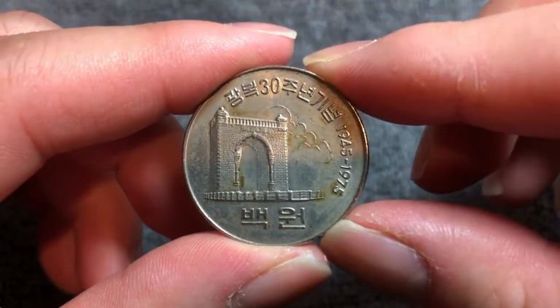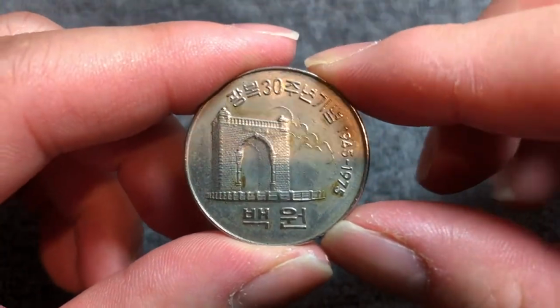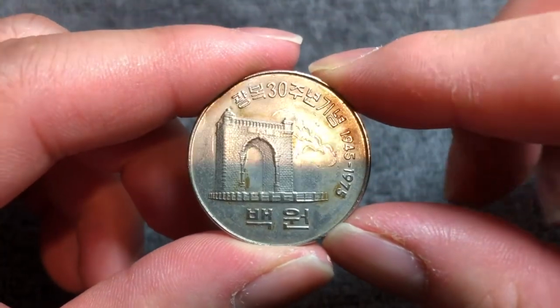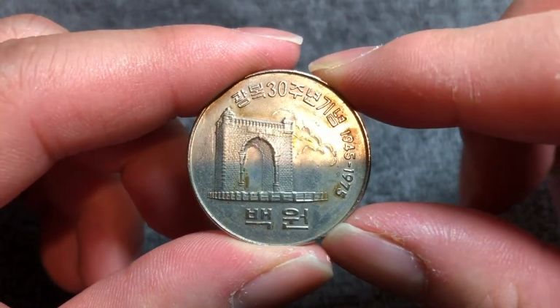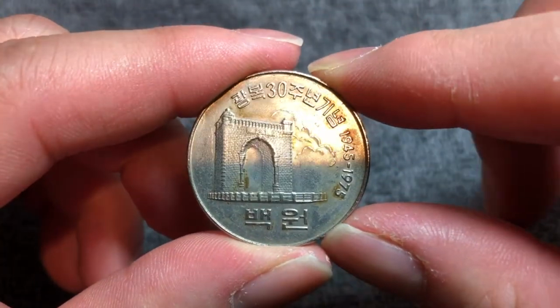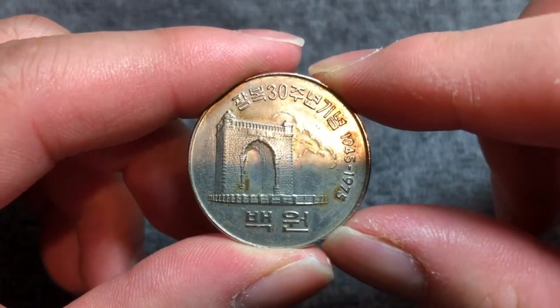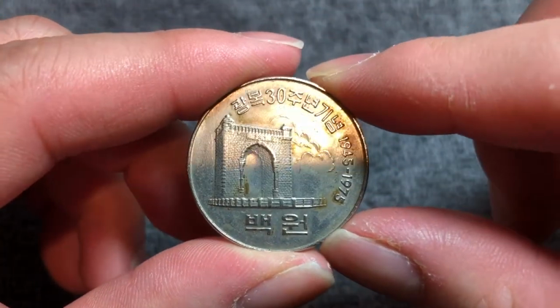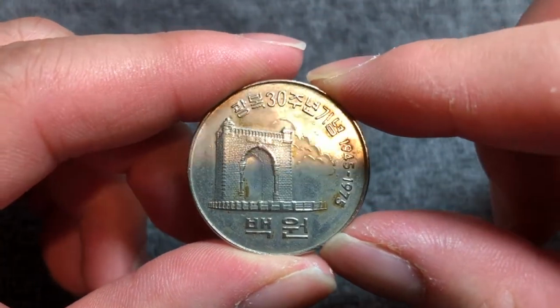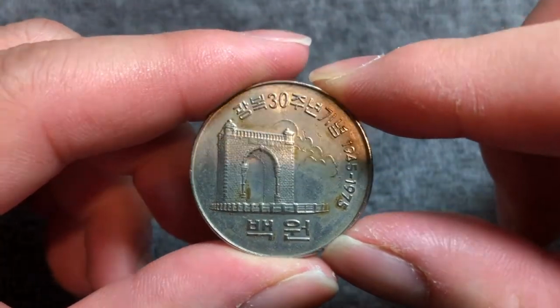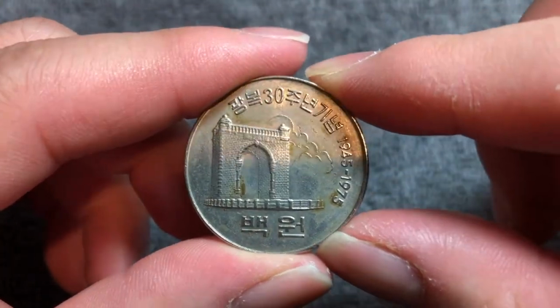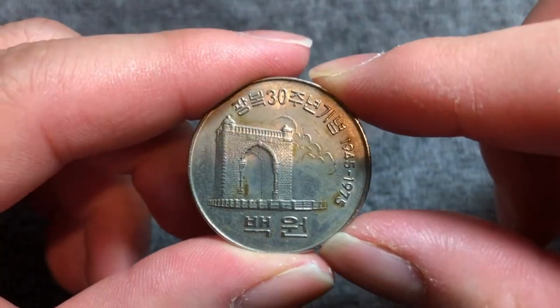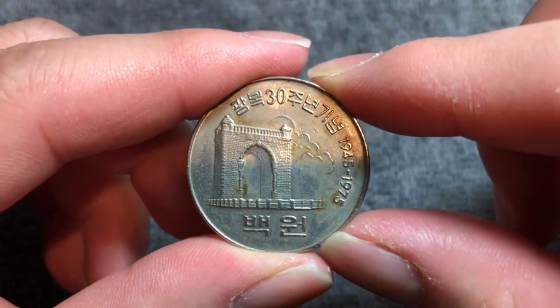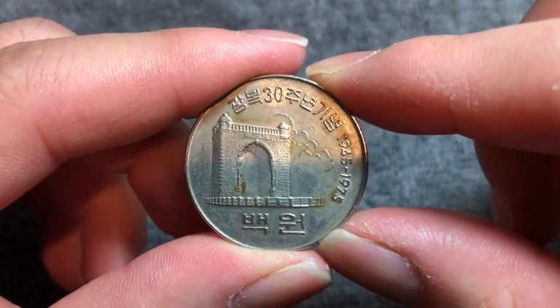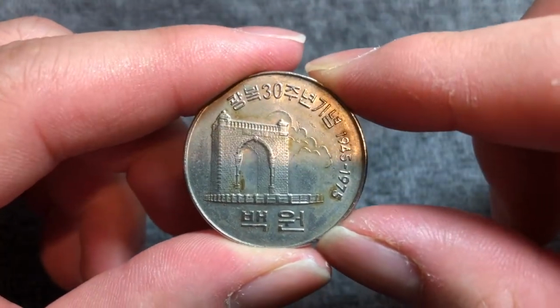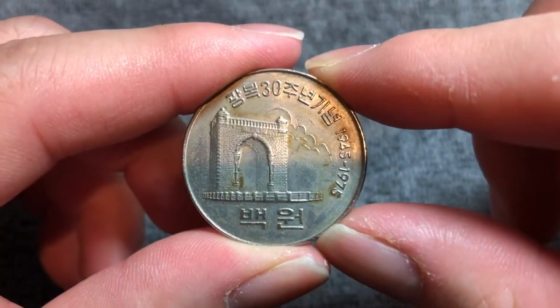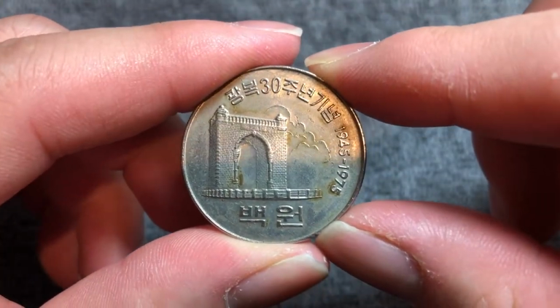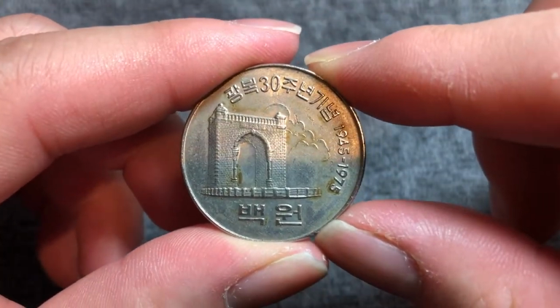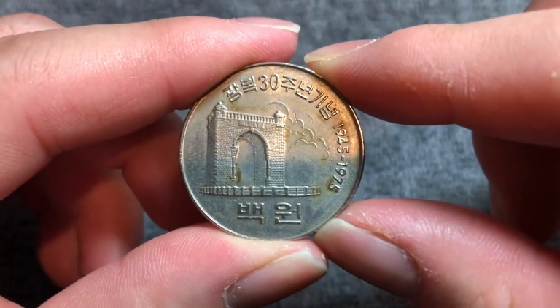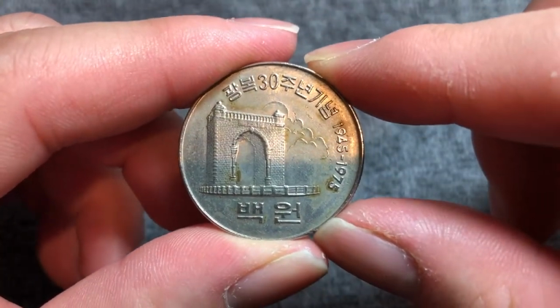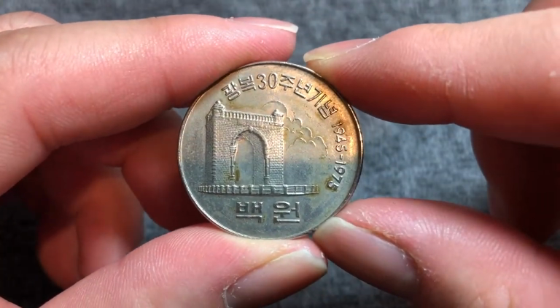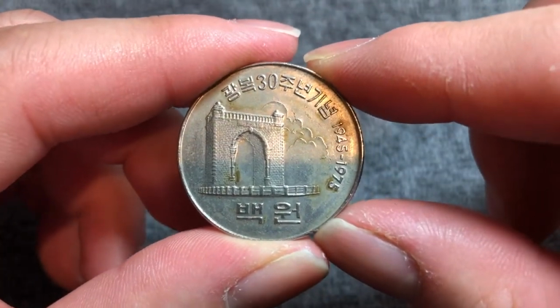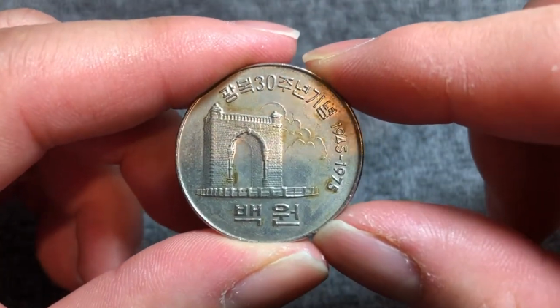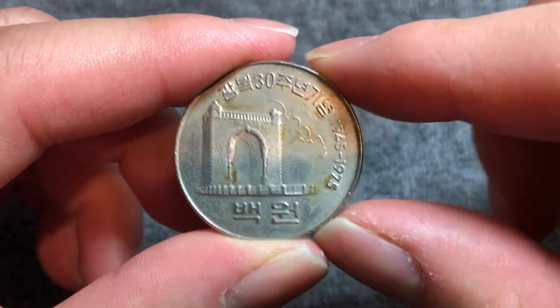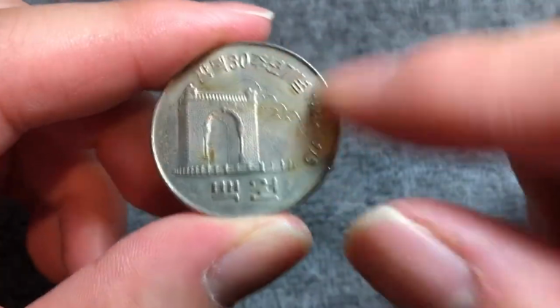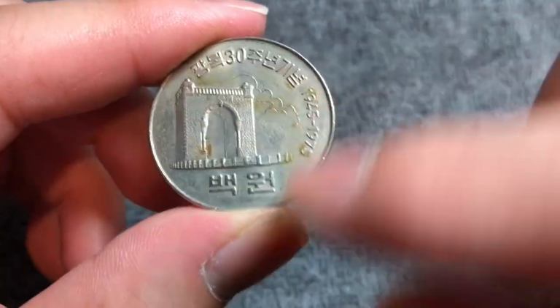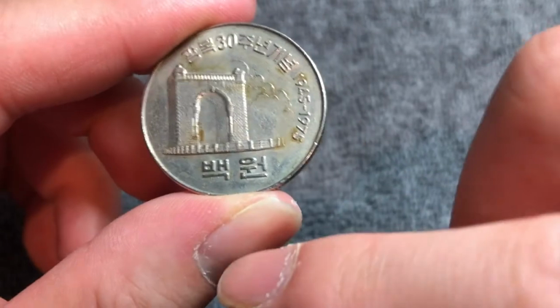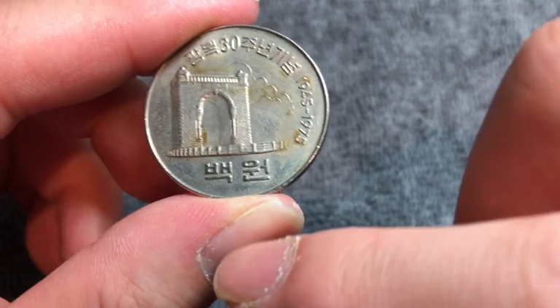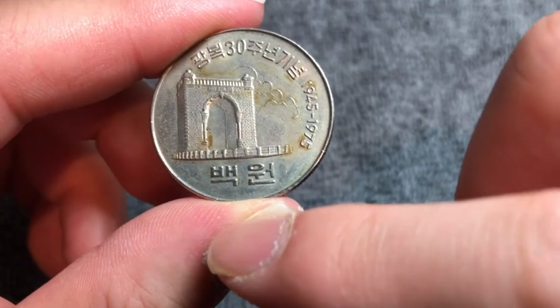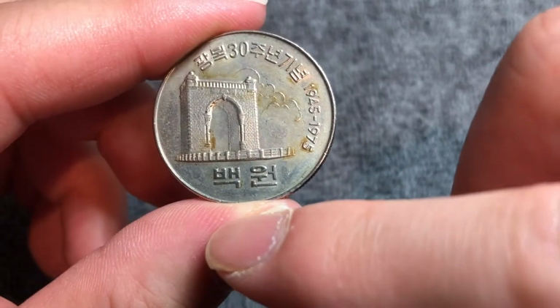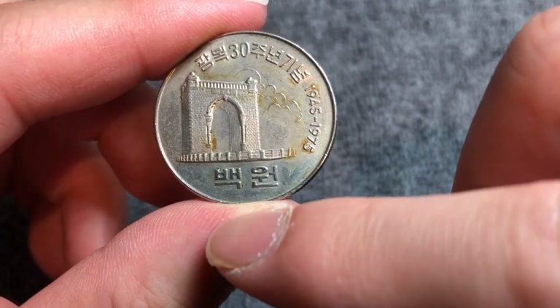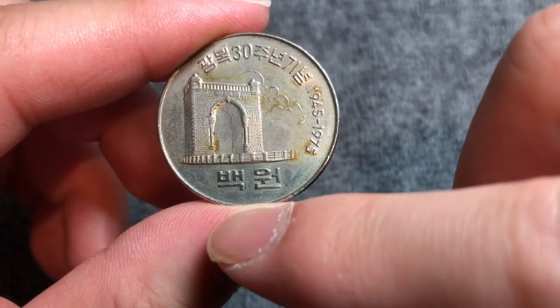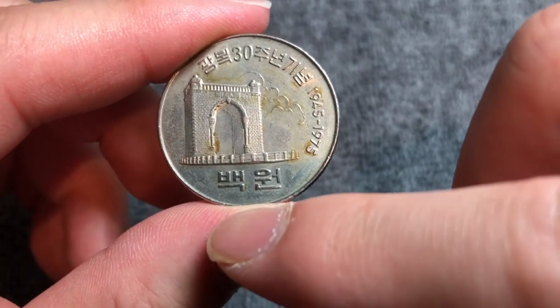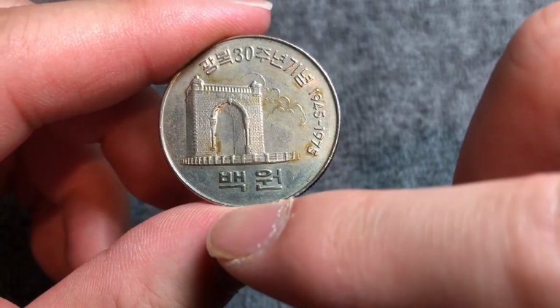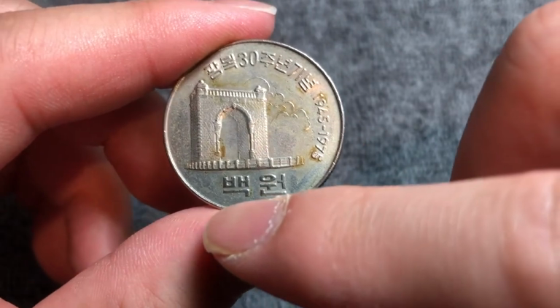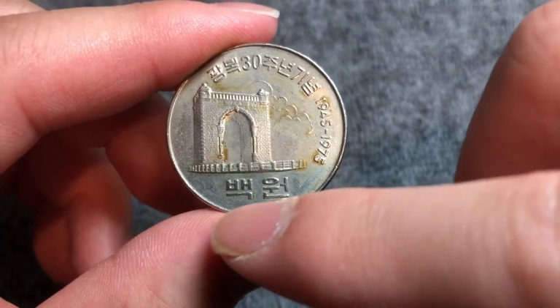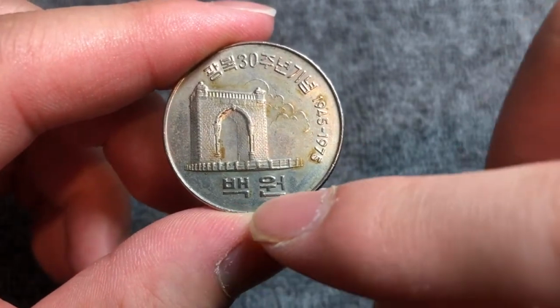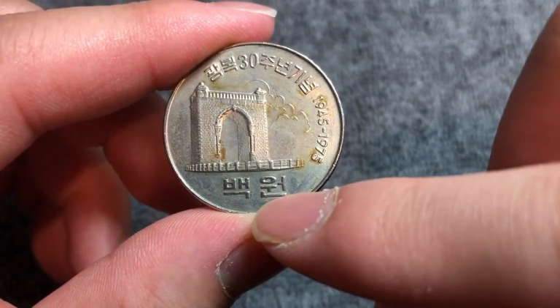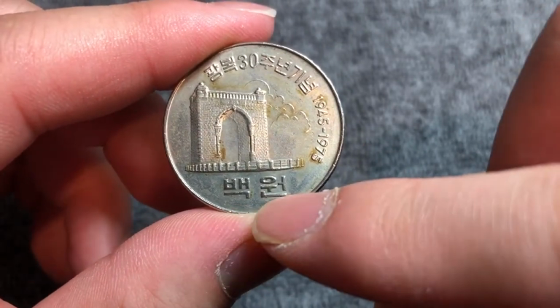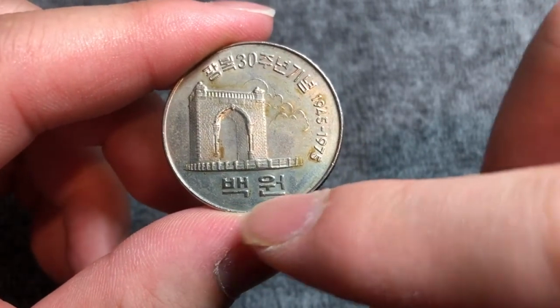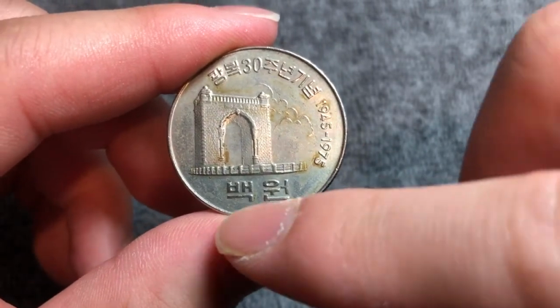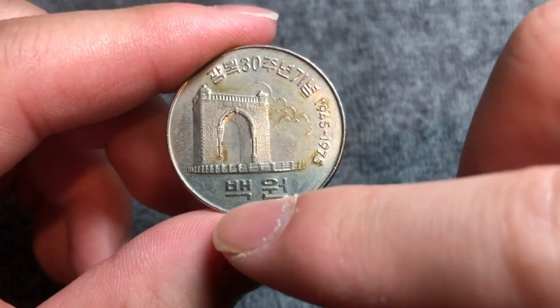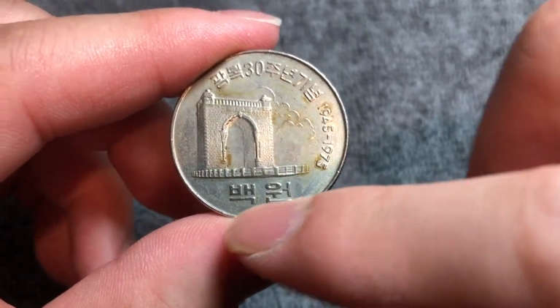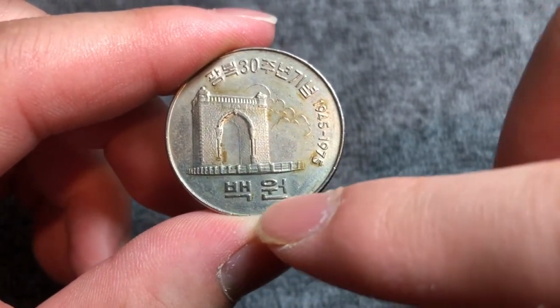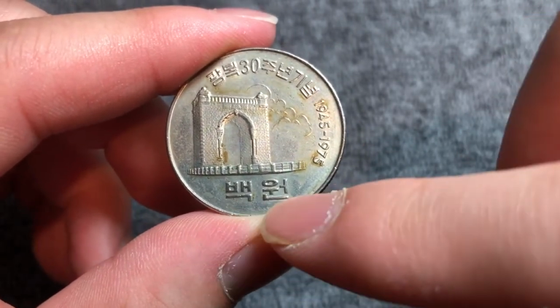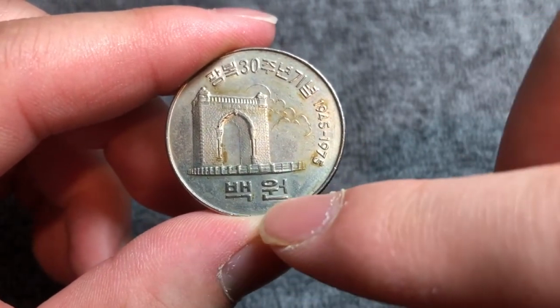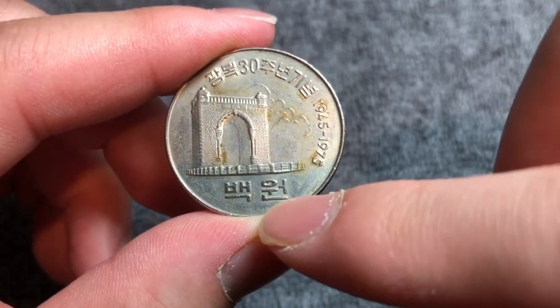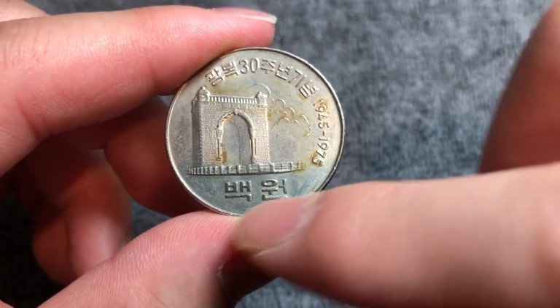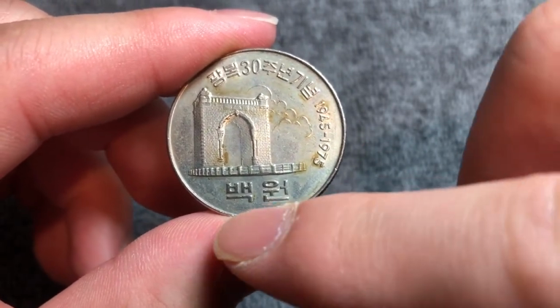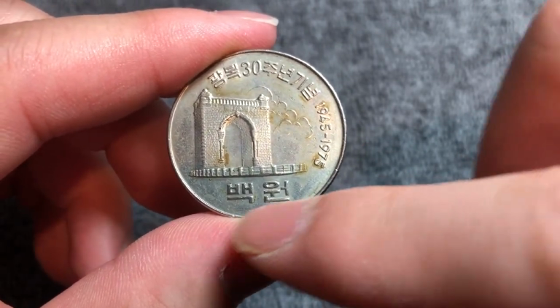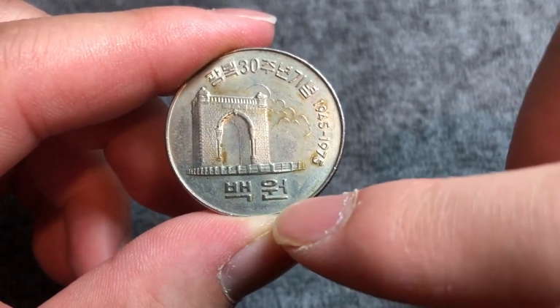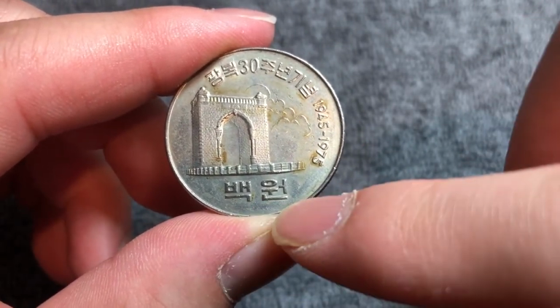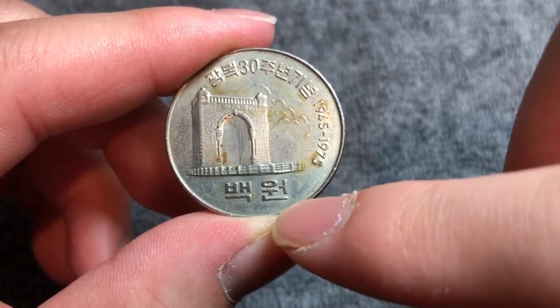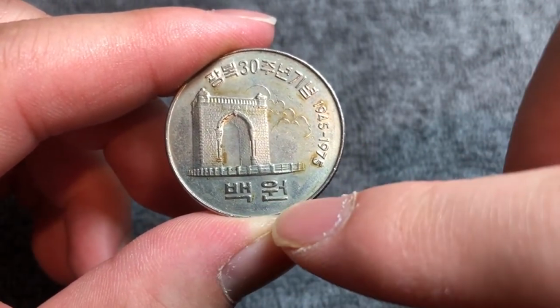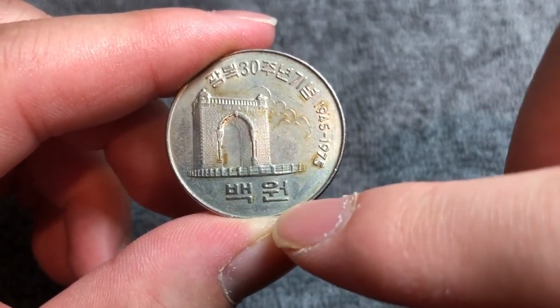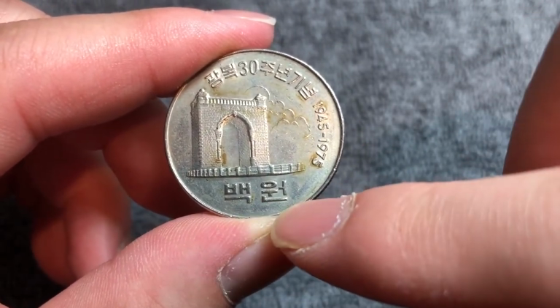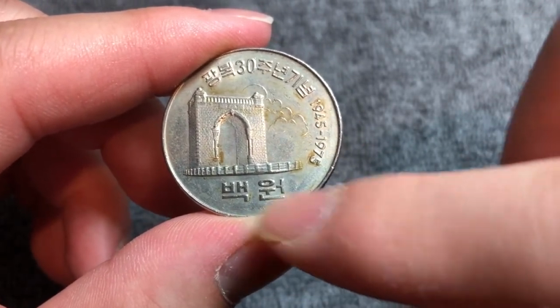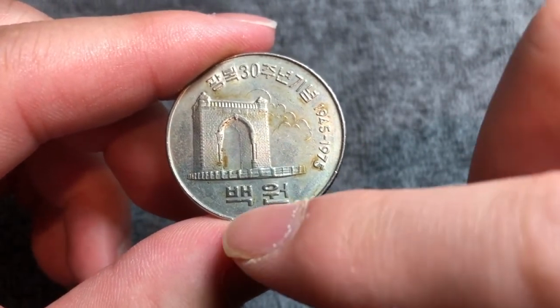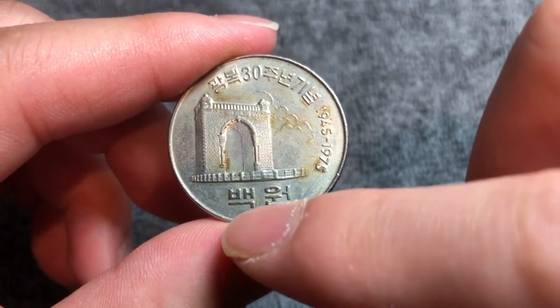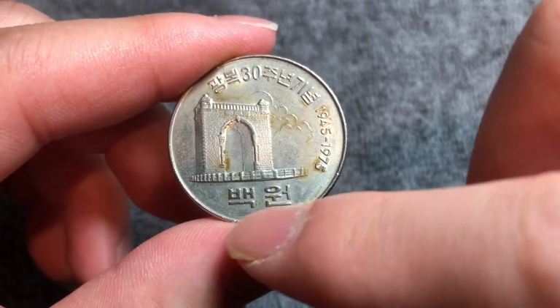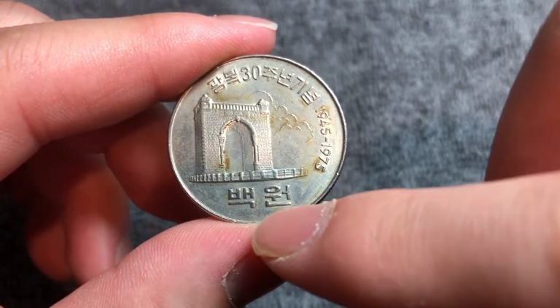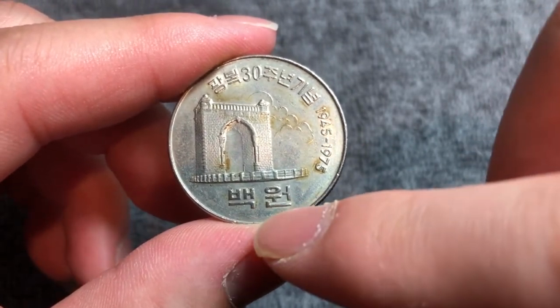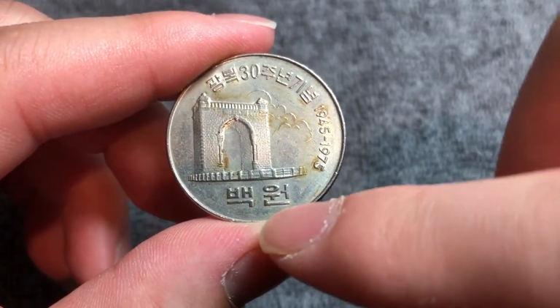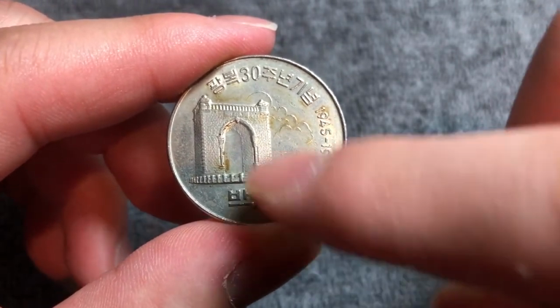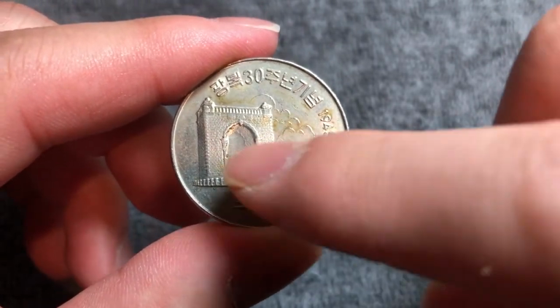On the obverse, we have the Gate of Liberty and 백원 underneath — 백원 meaning 100 won, the denomination.